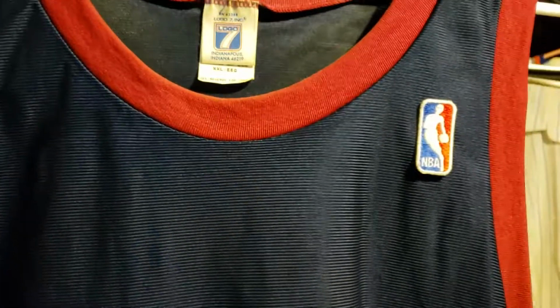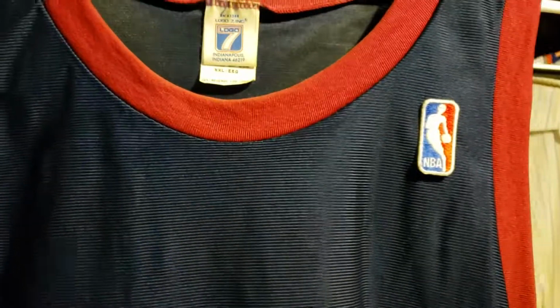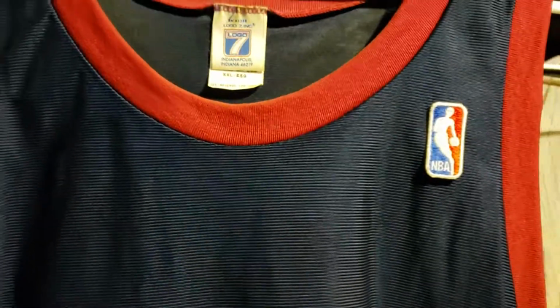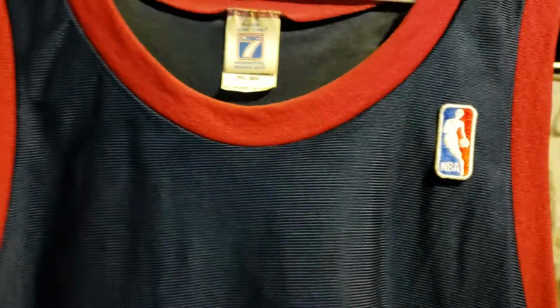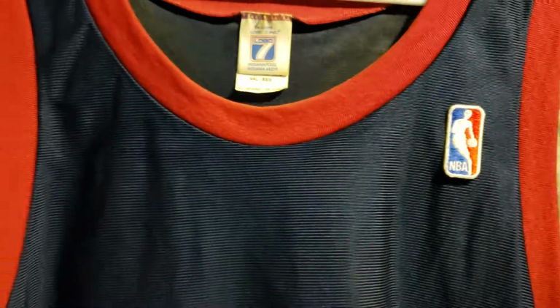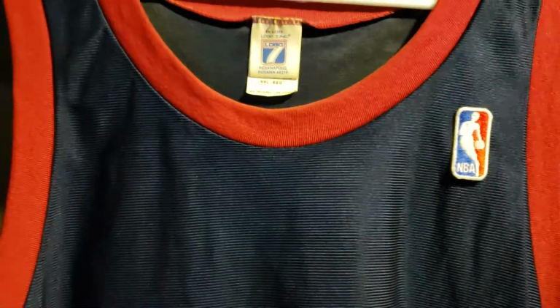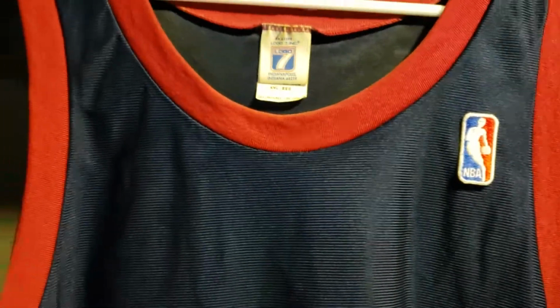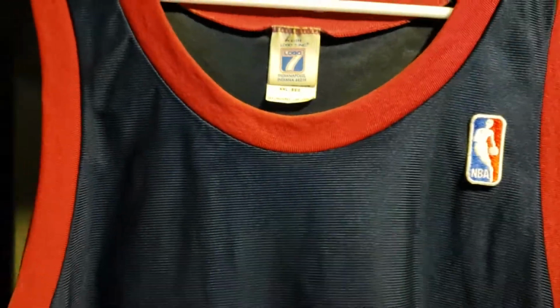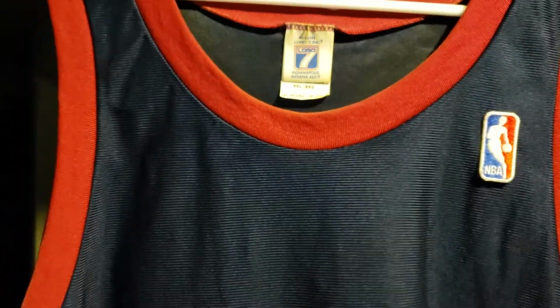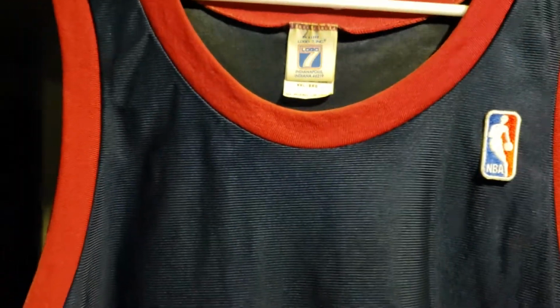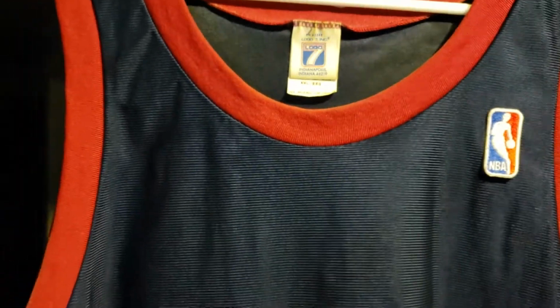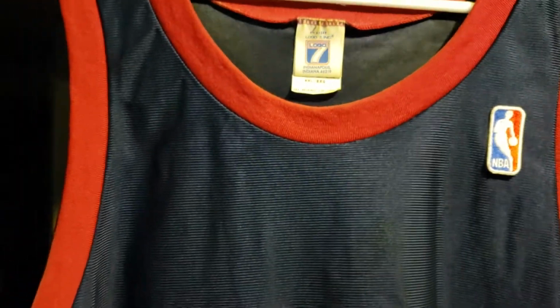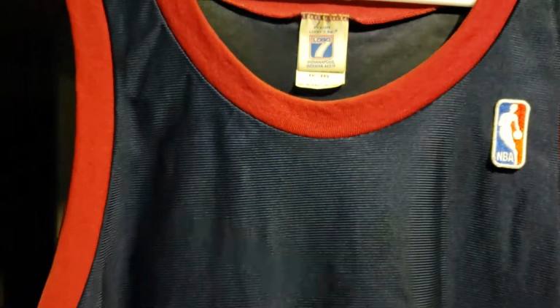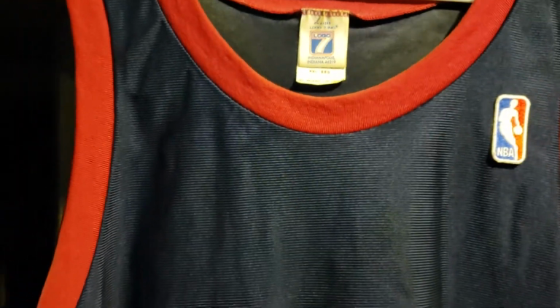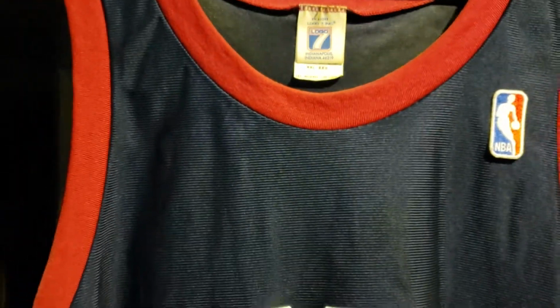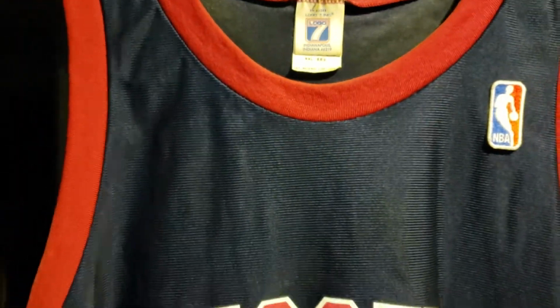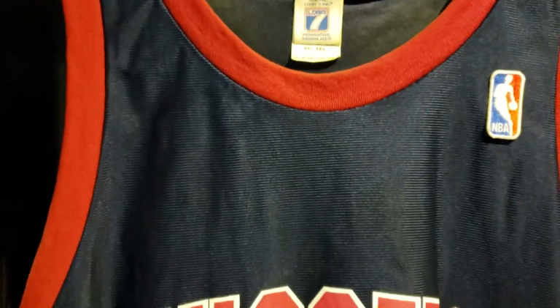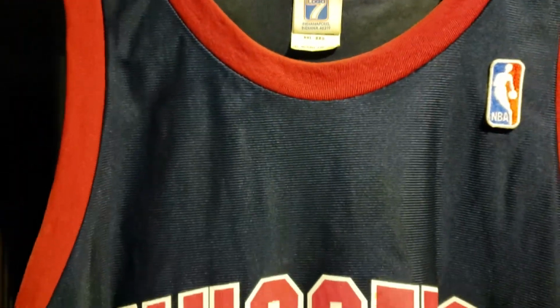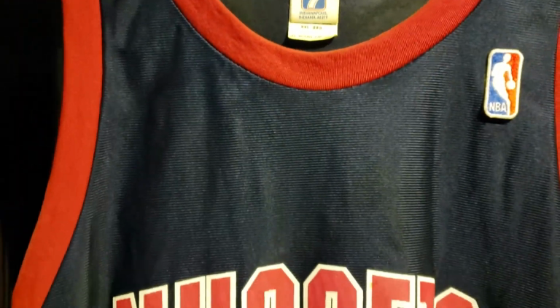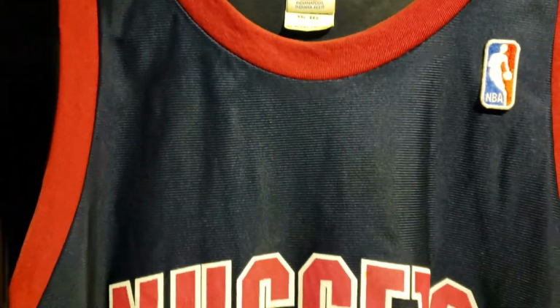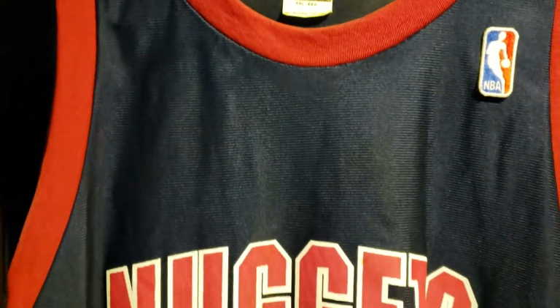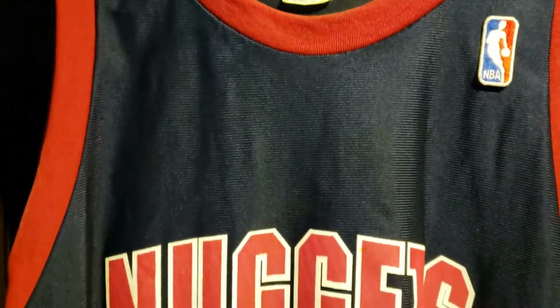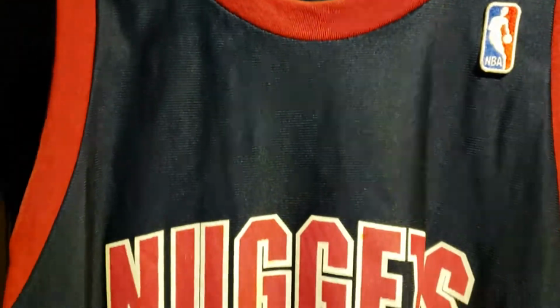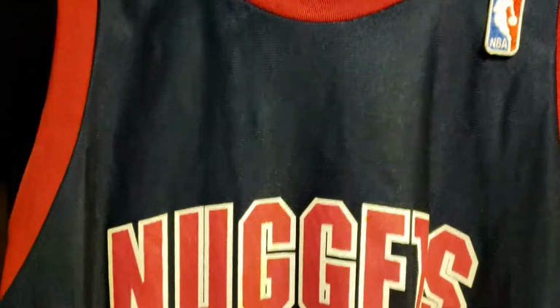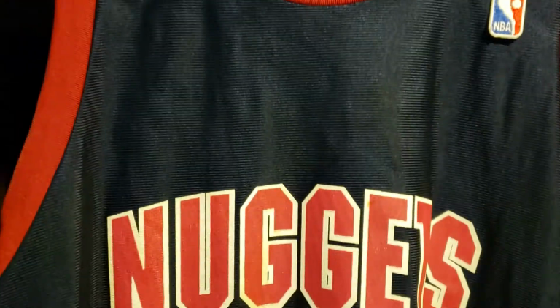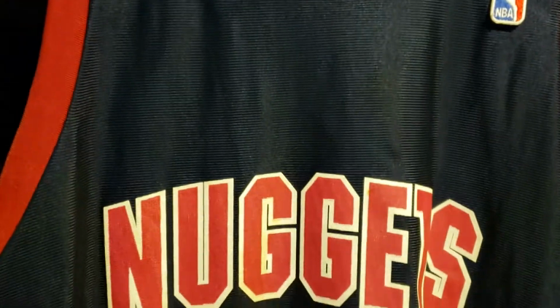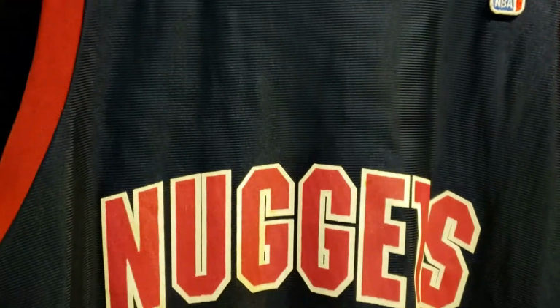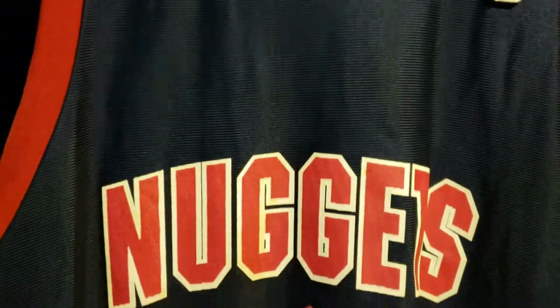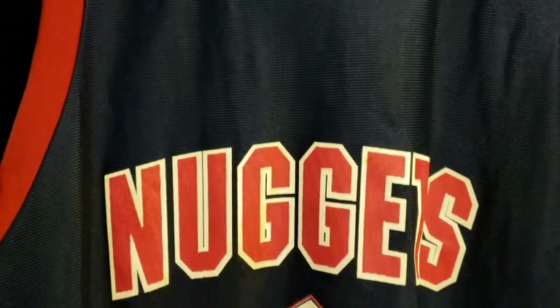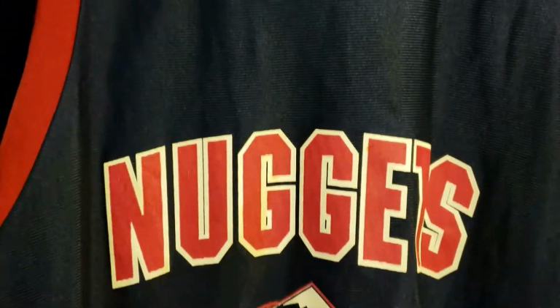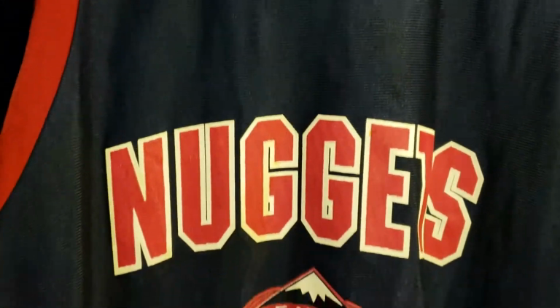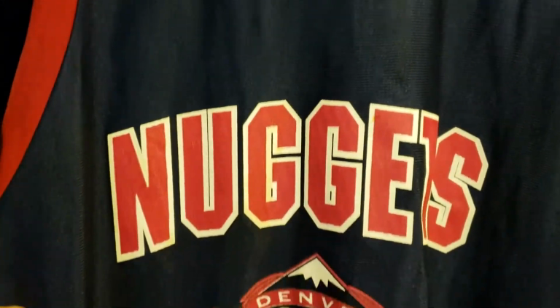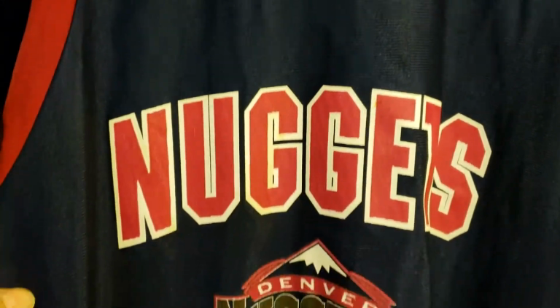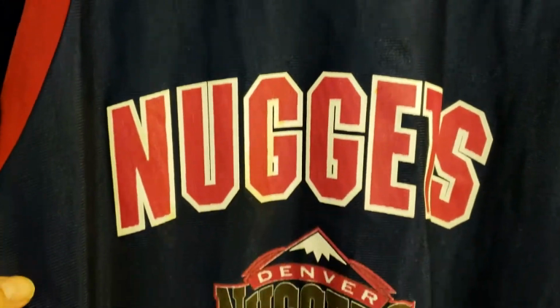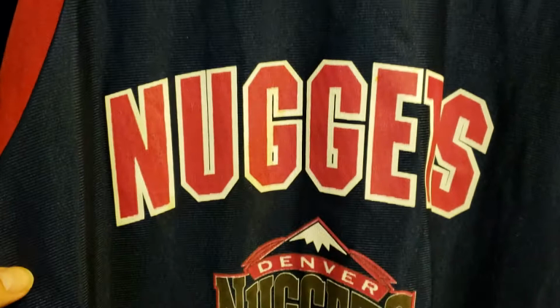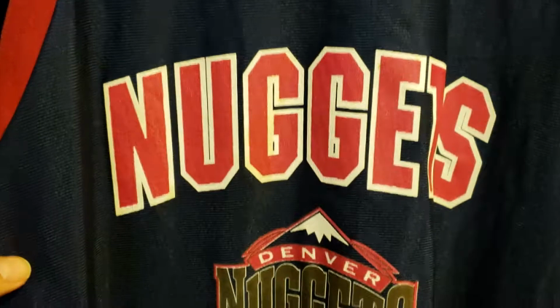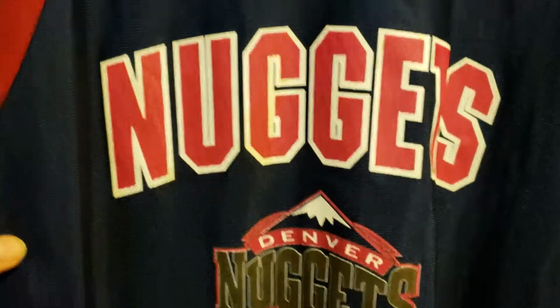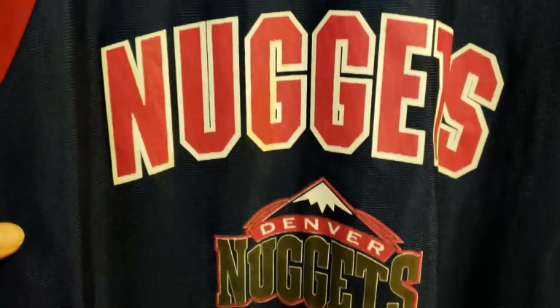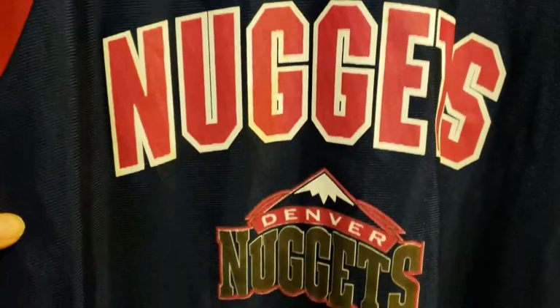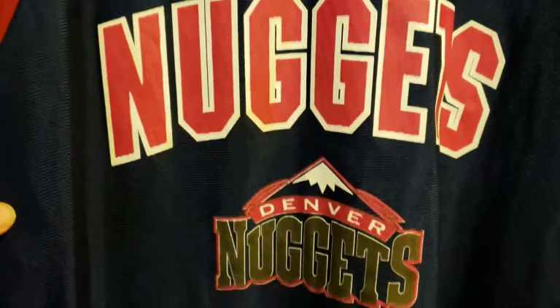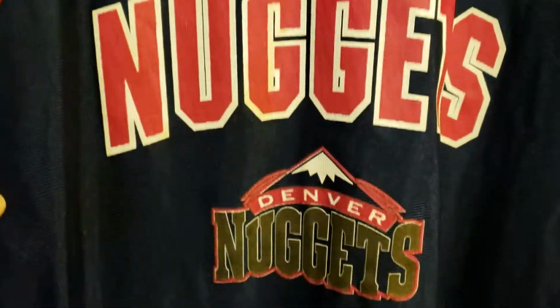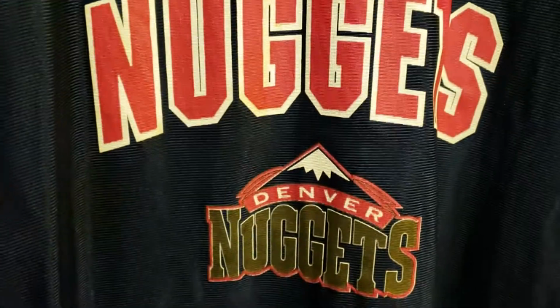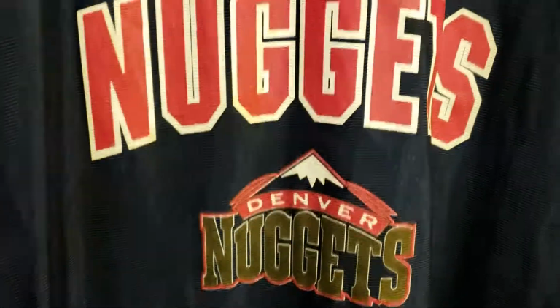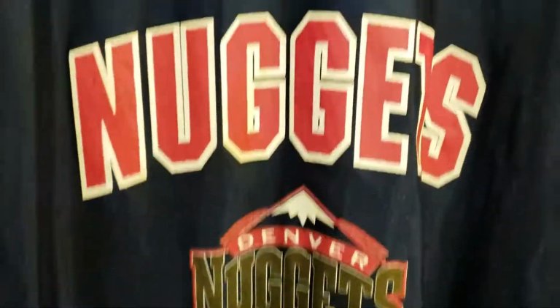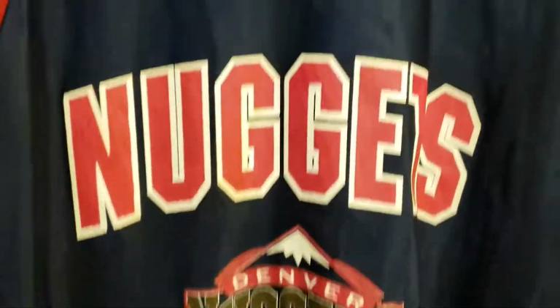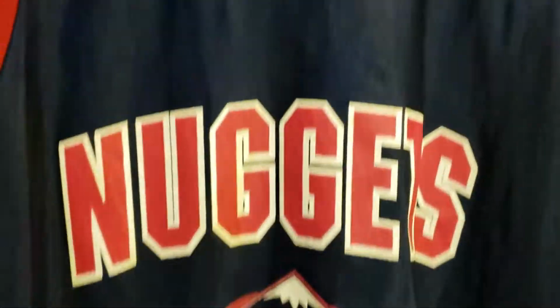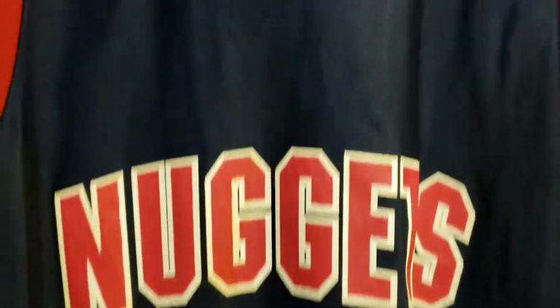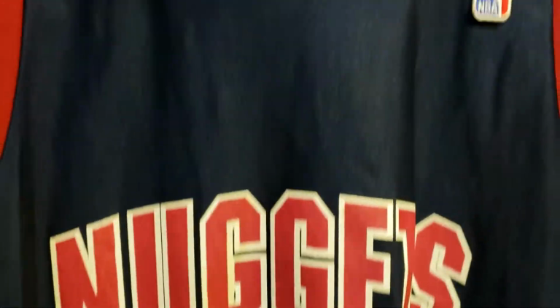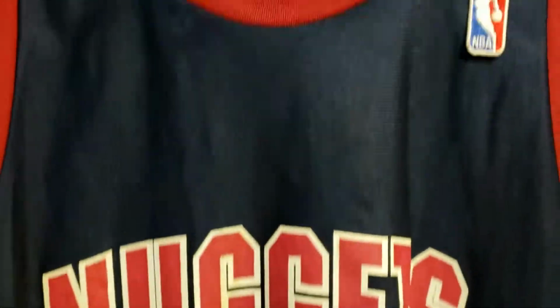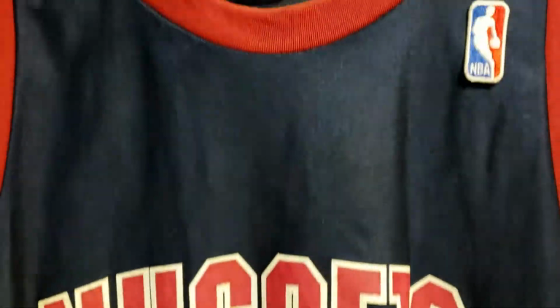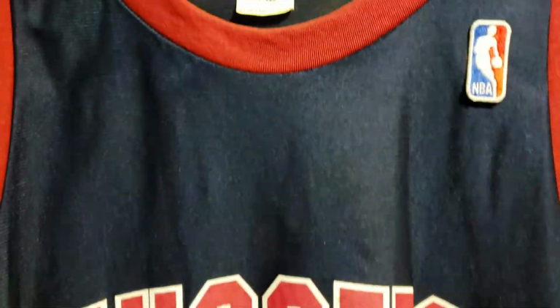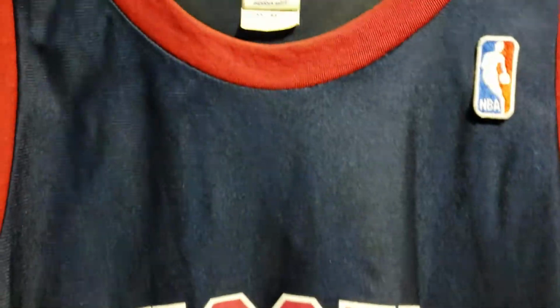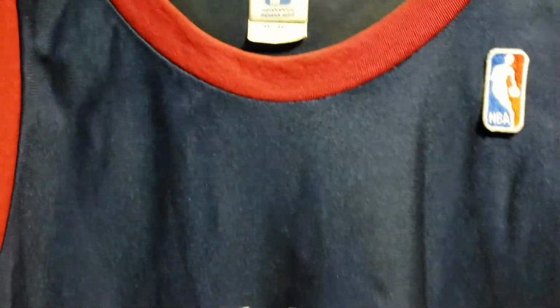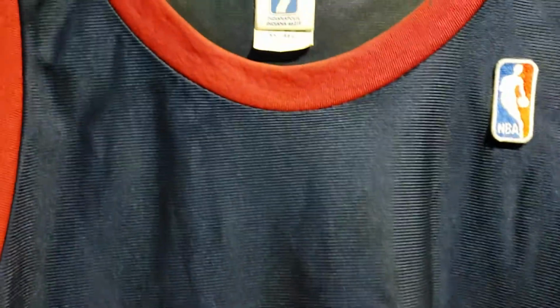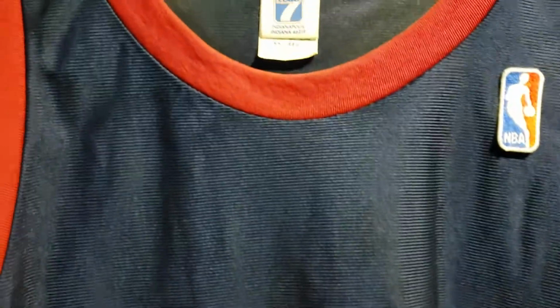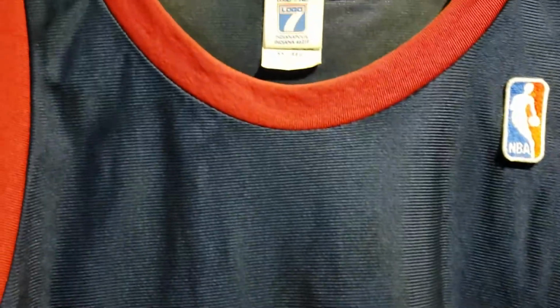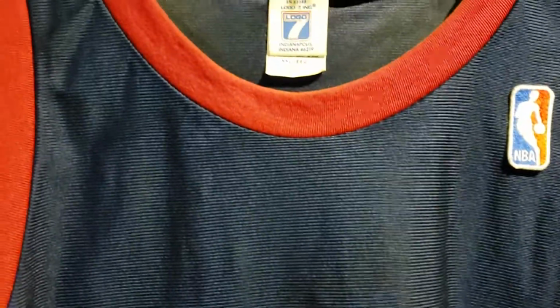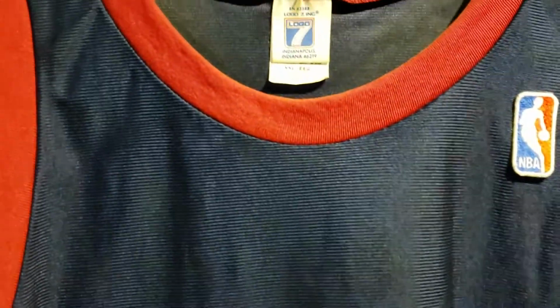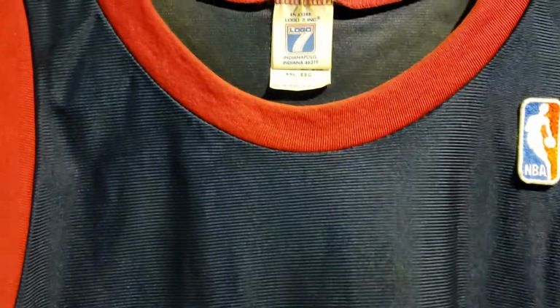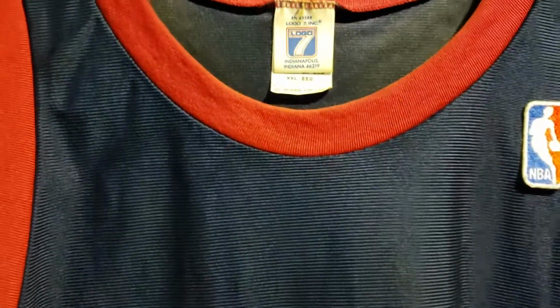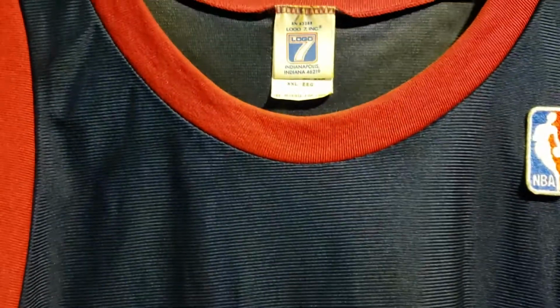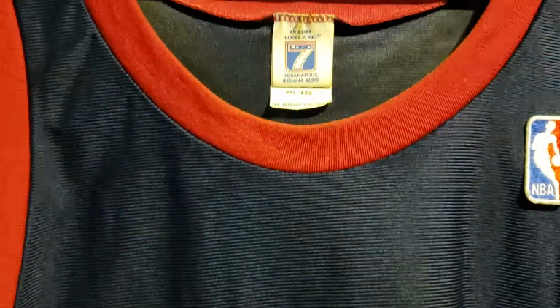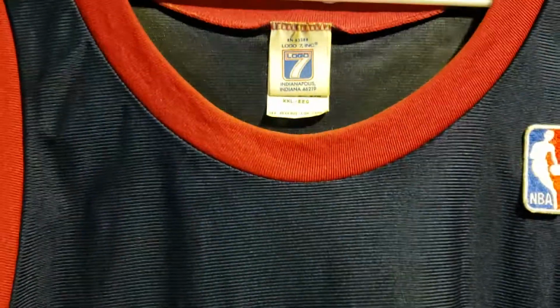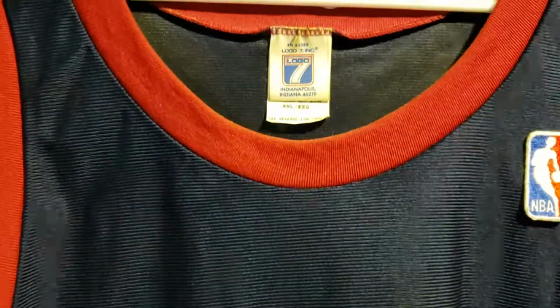What is going on YouTube, got a quick video for you. I've had this jersey since I was like 14.